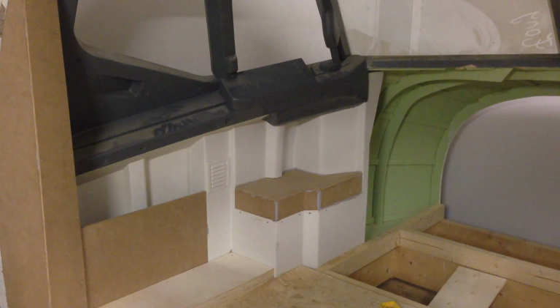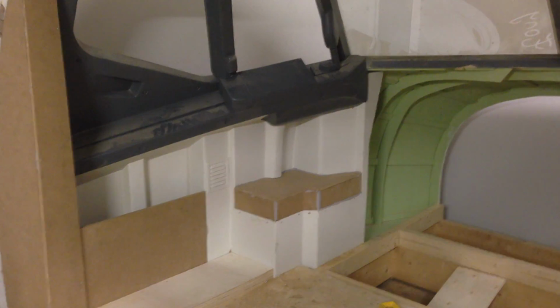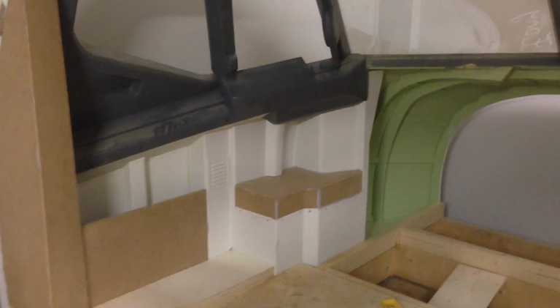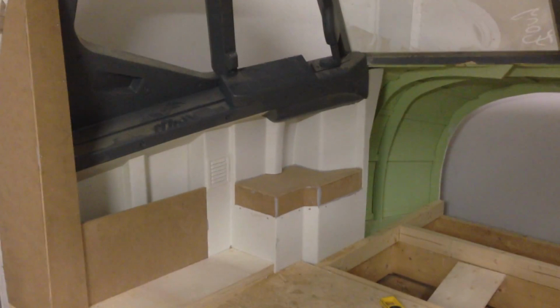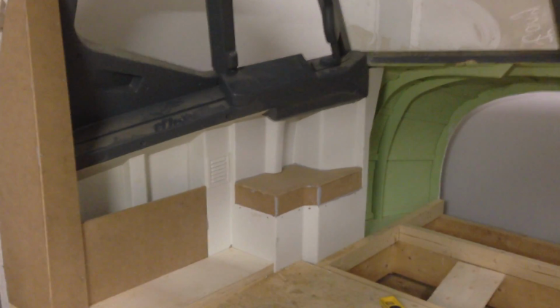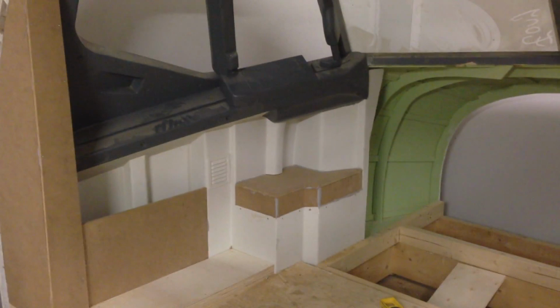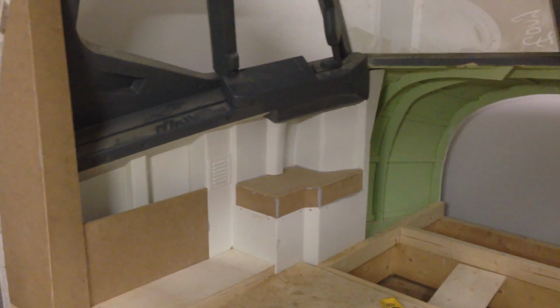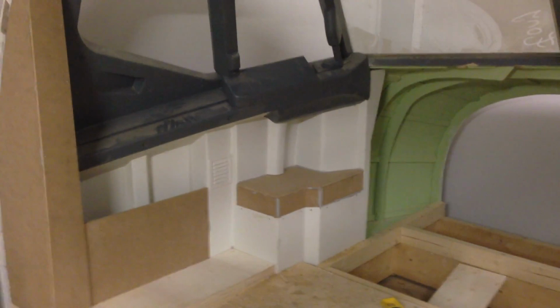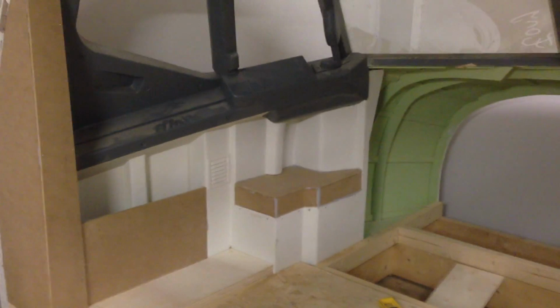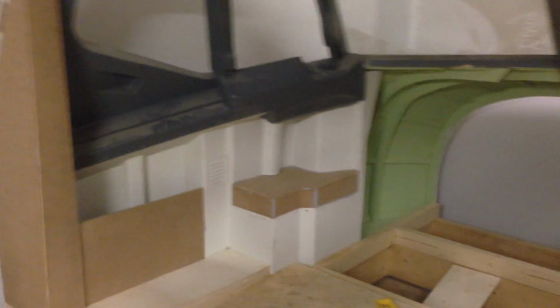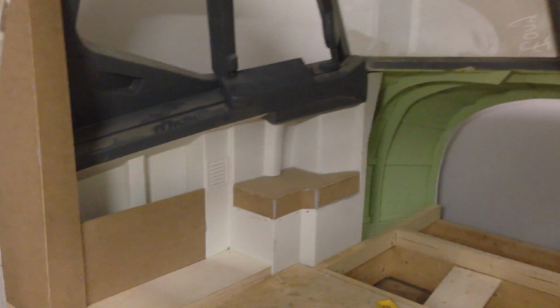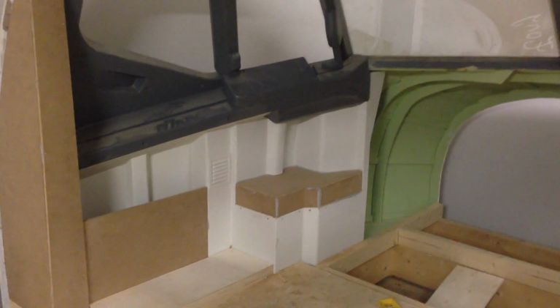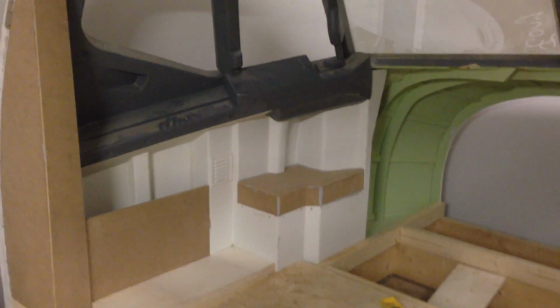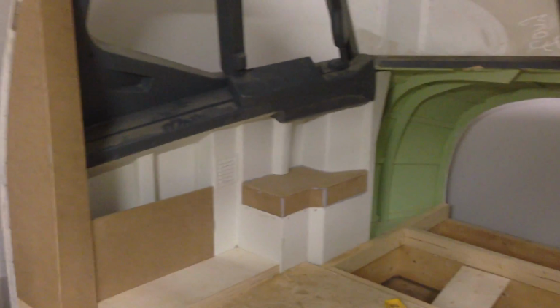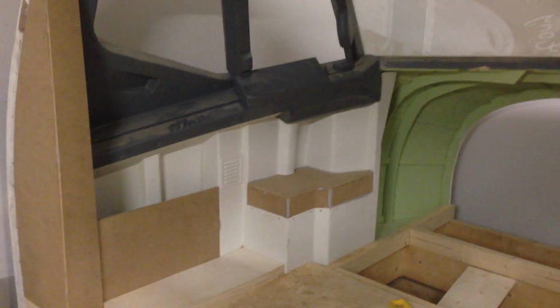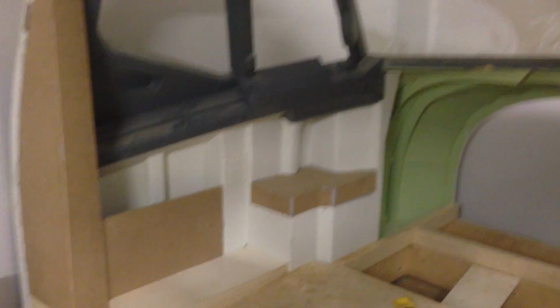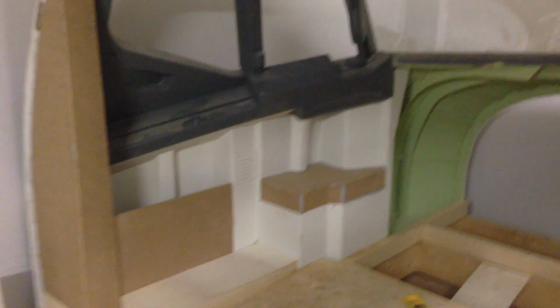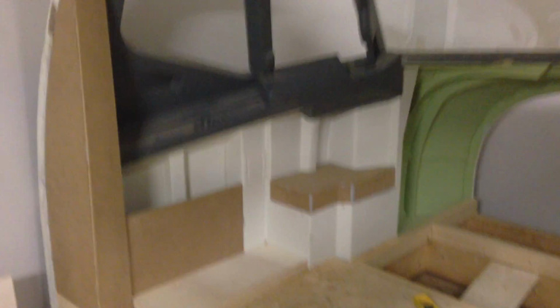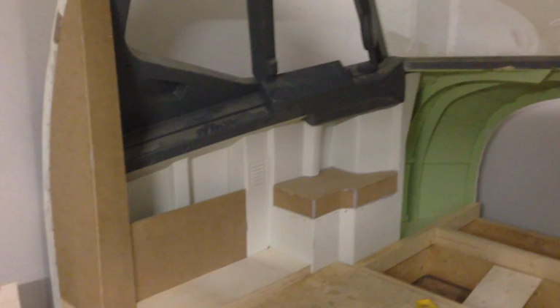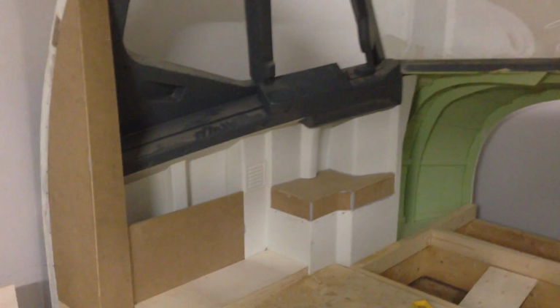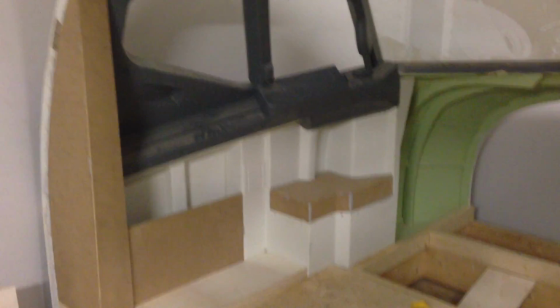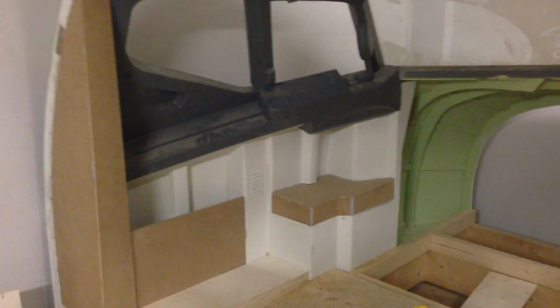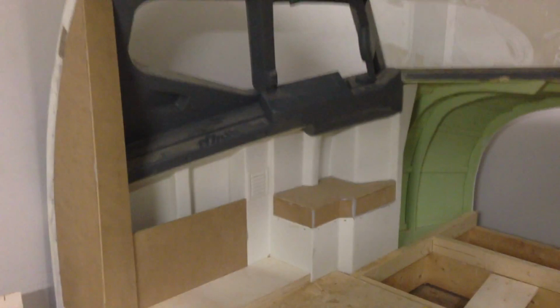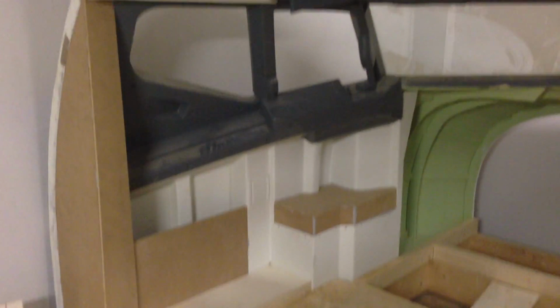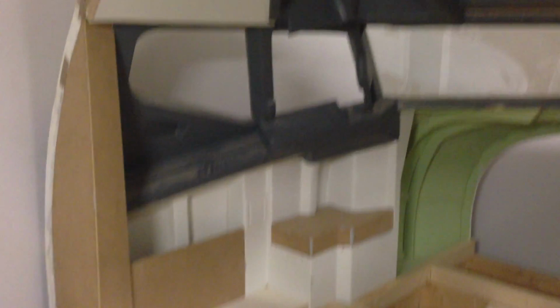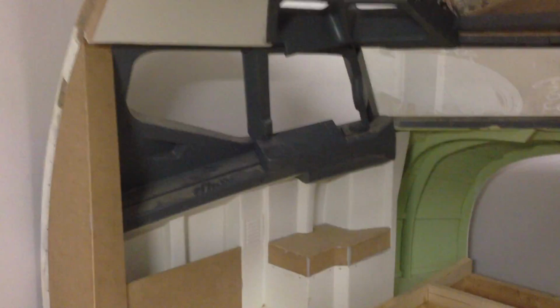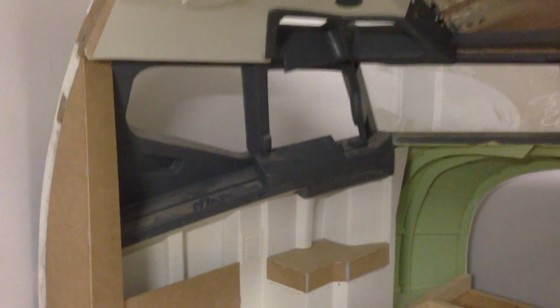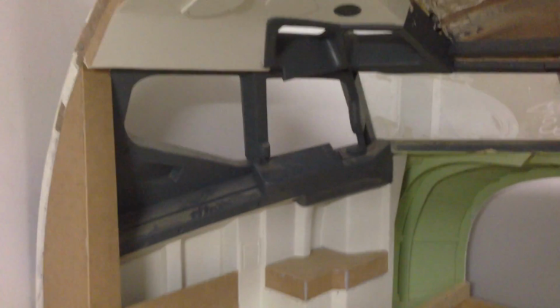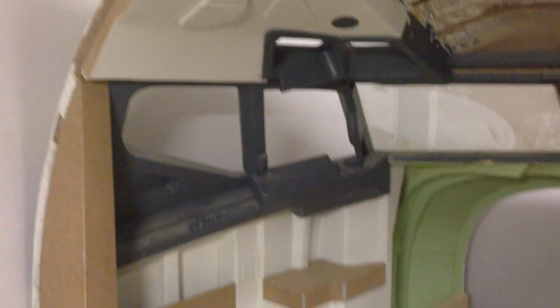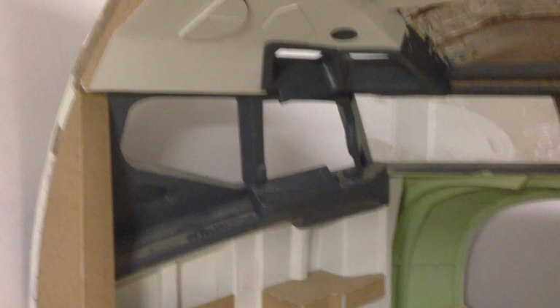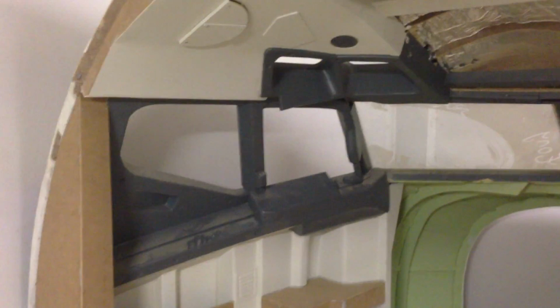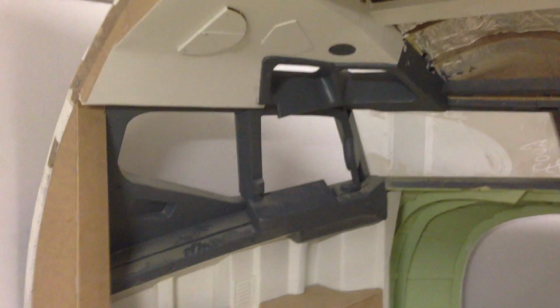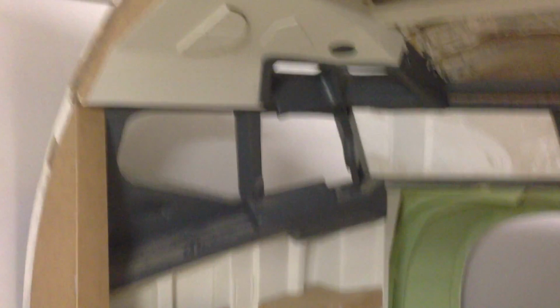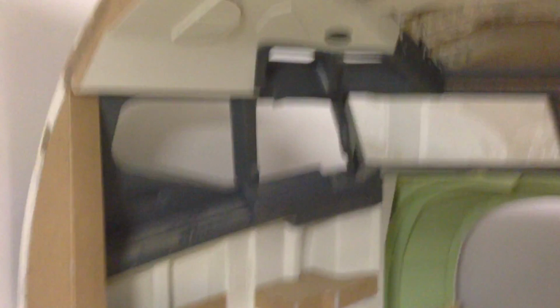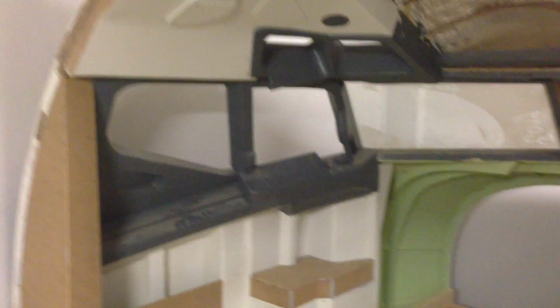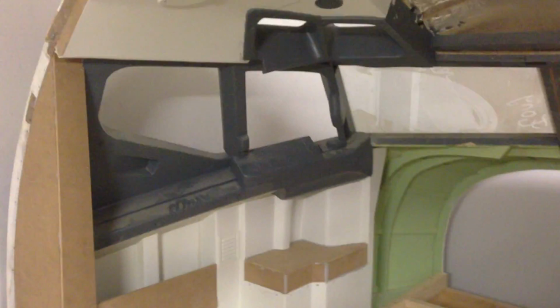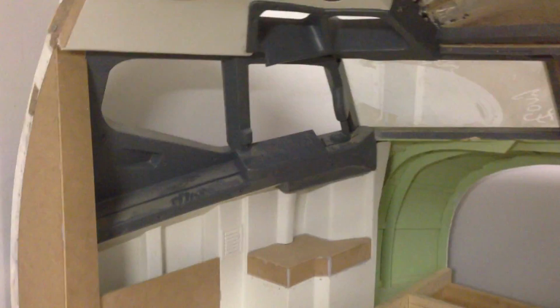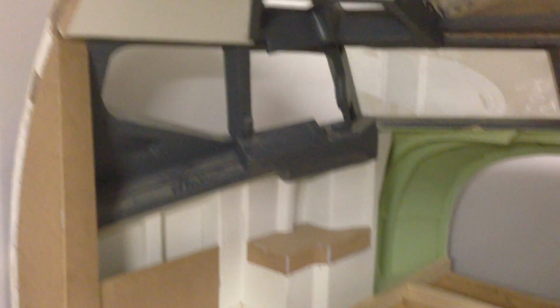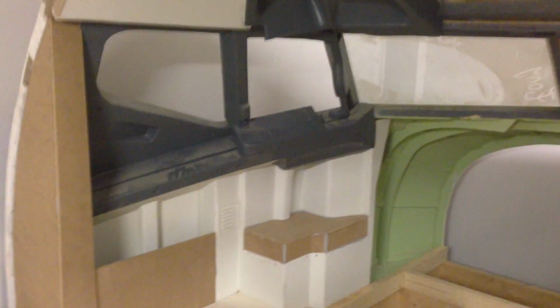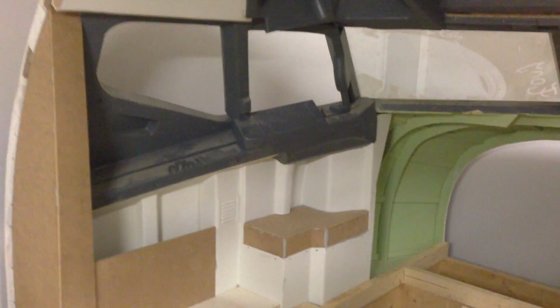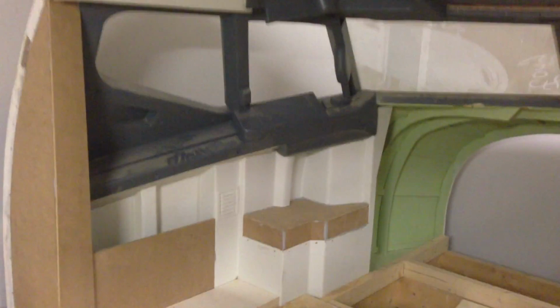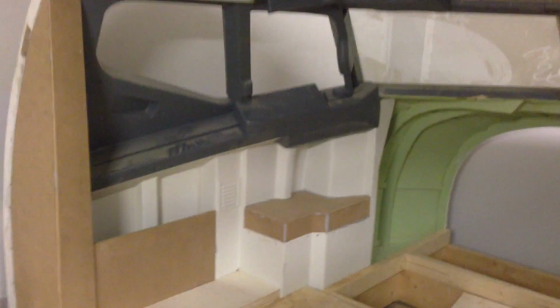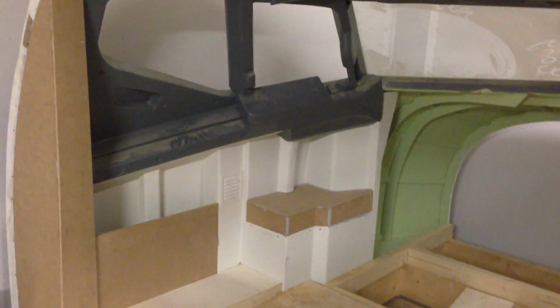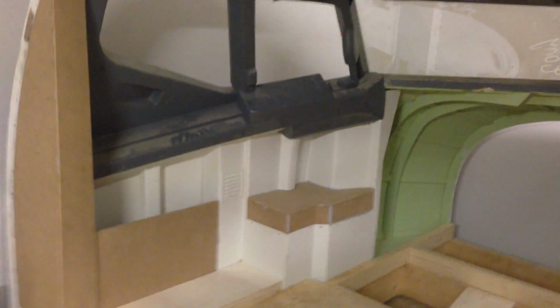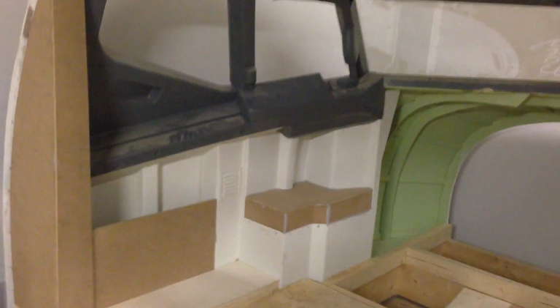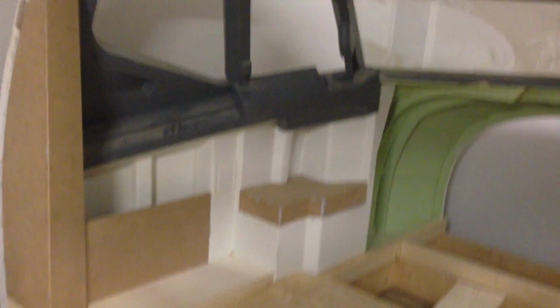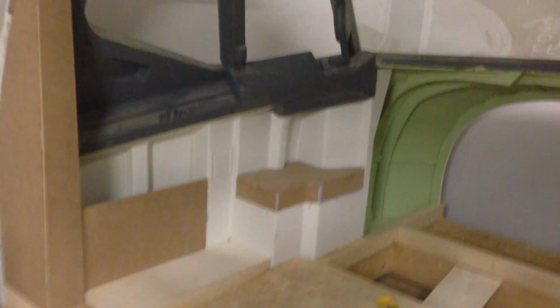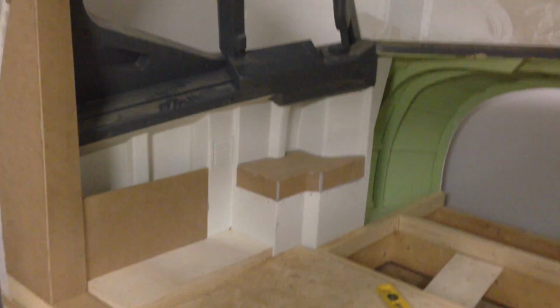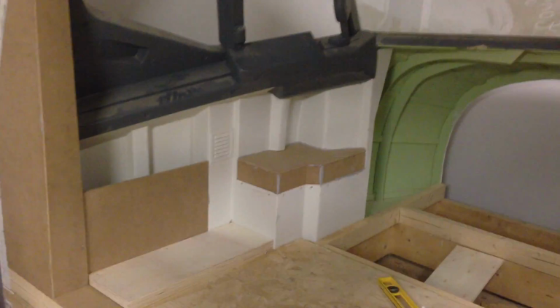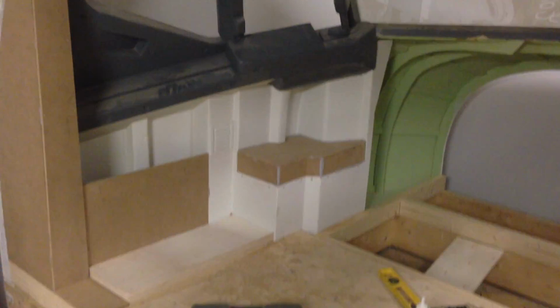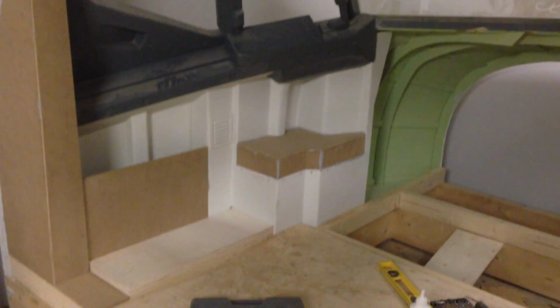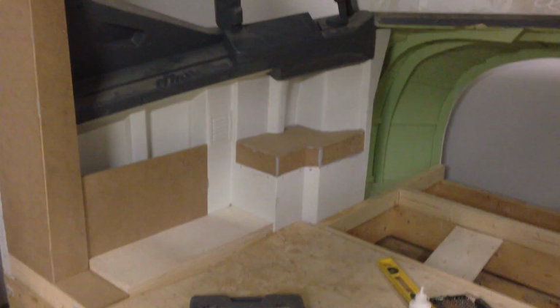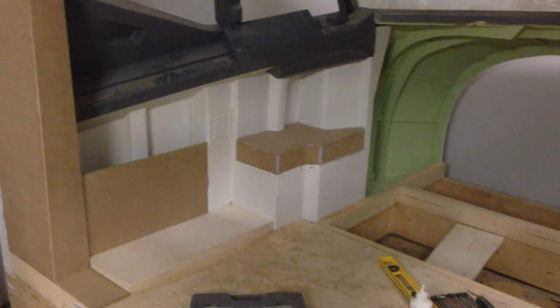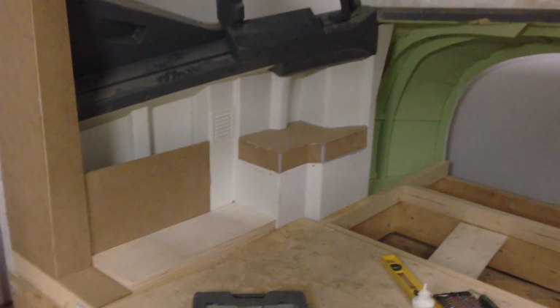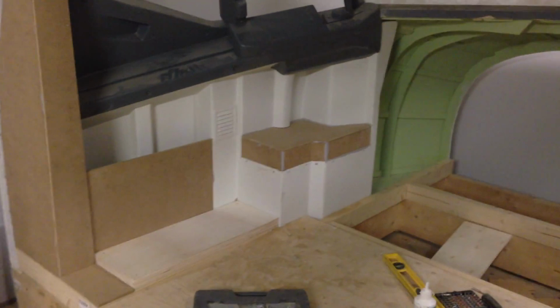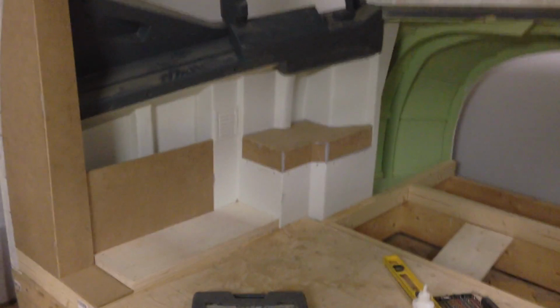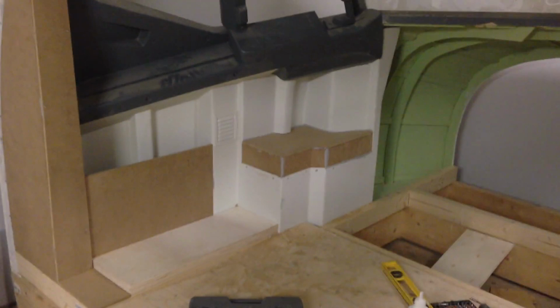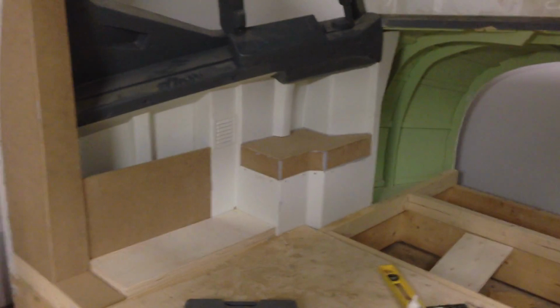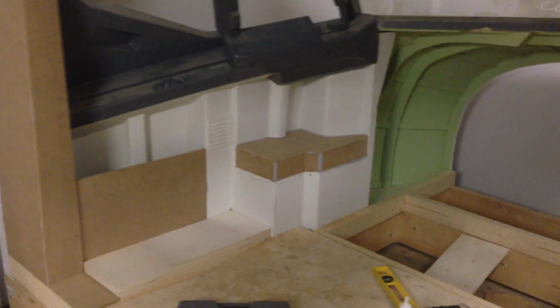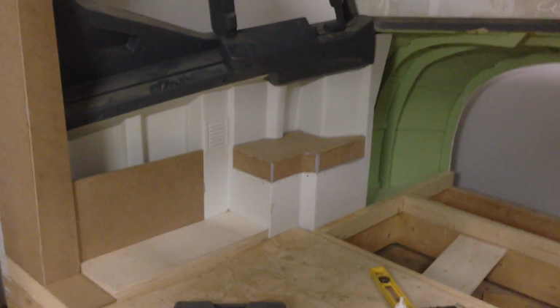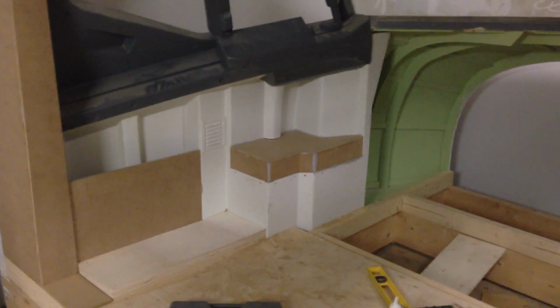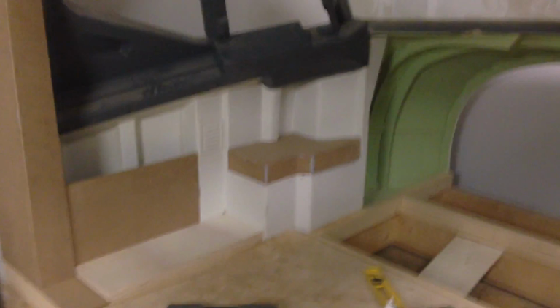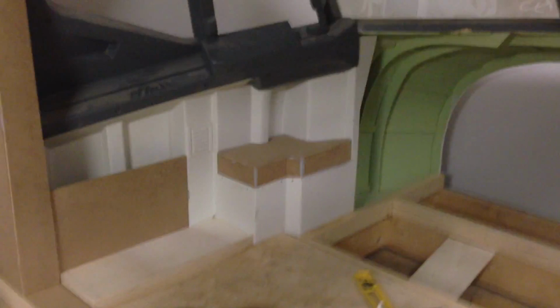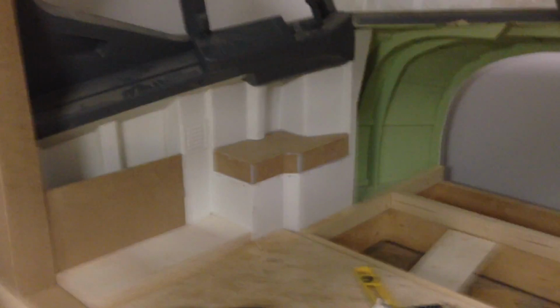Hello everybody! Welcome back to the Norwegian 737 project. Just a really short update to show you guys what I've been up to.